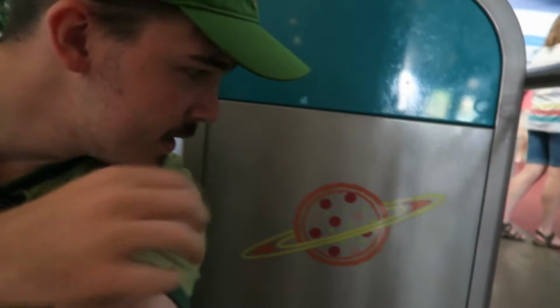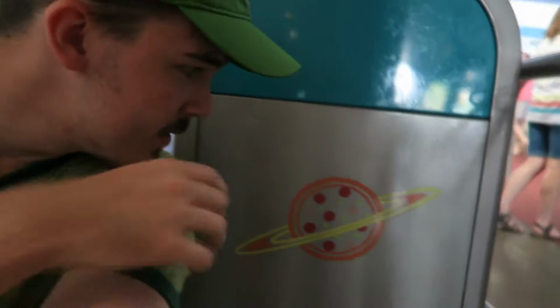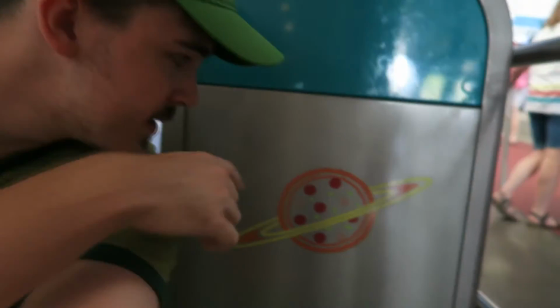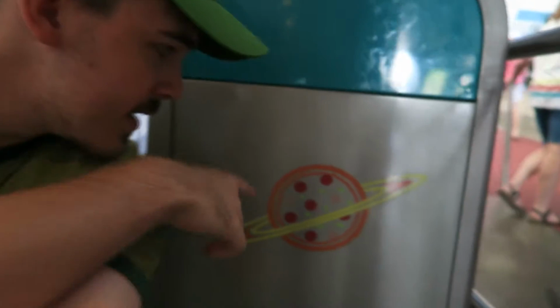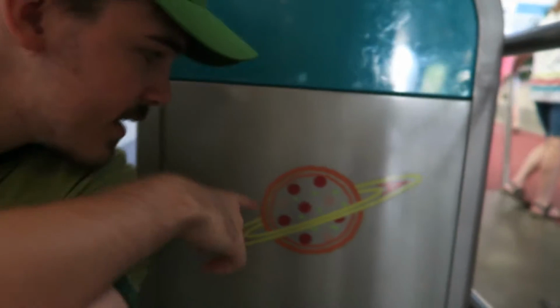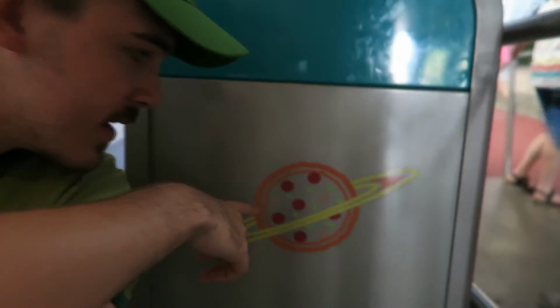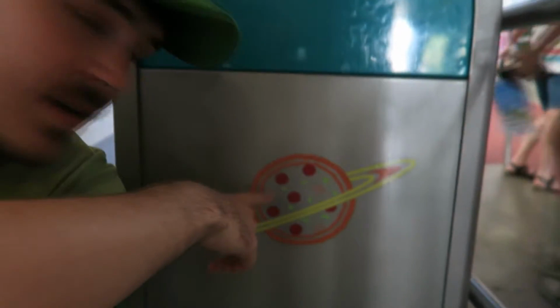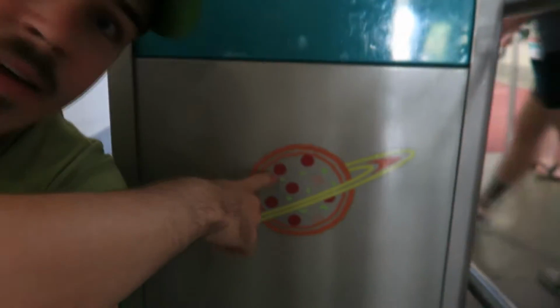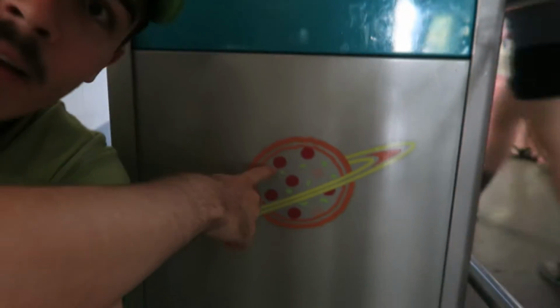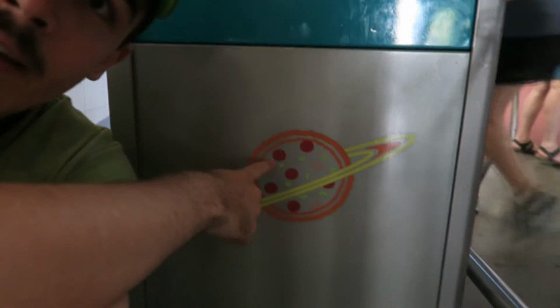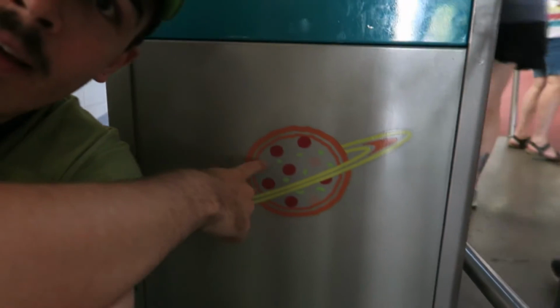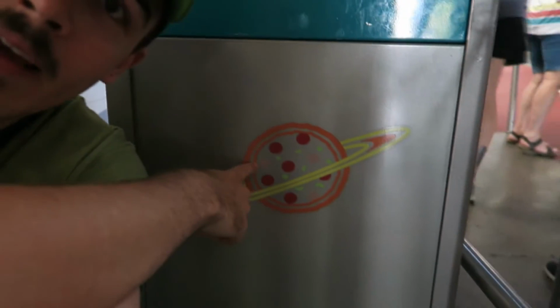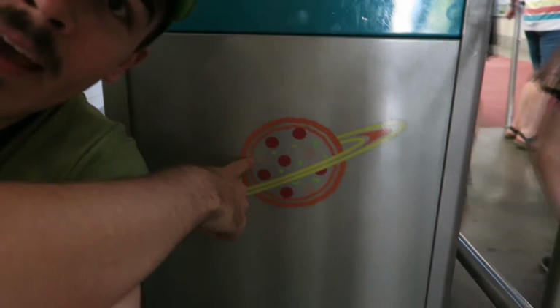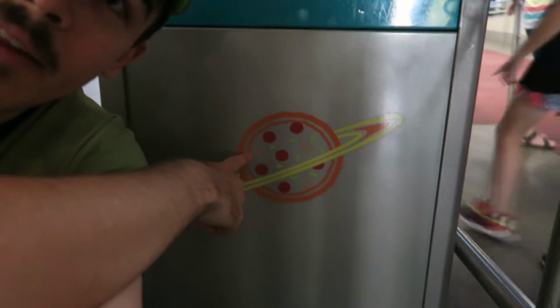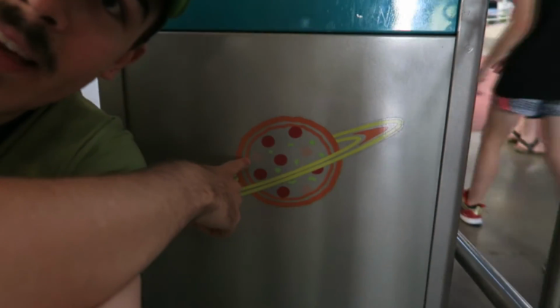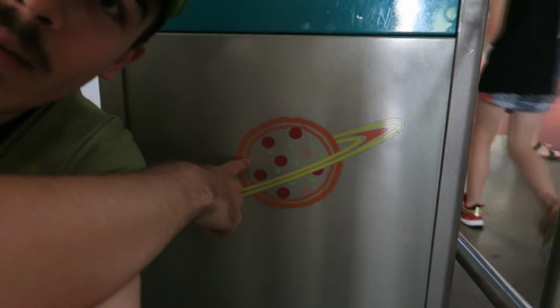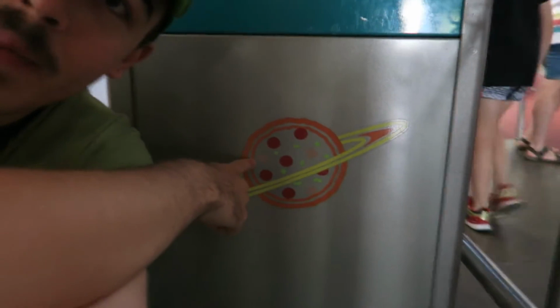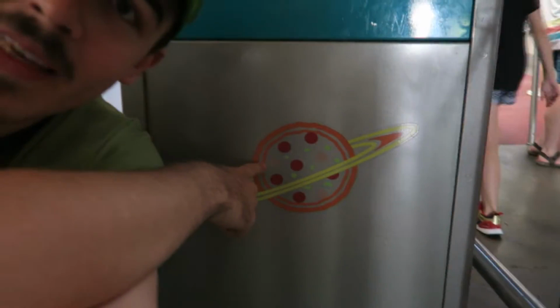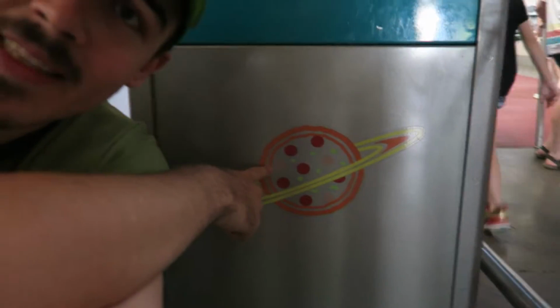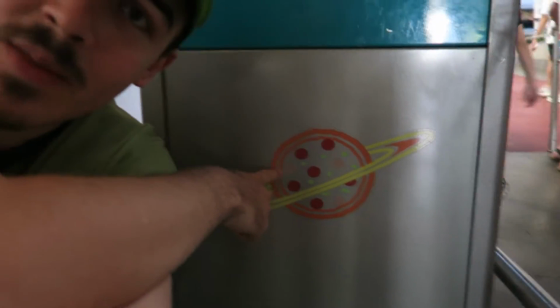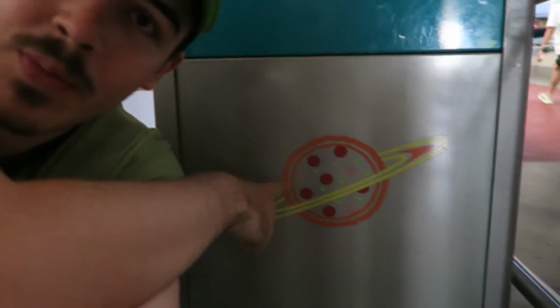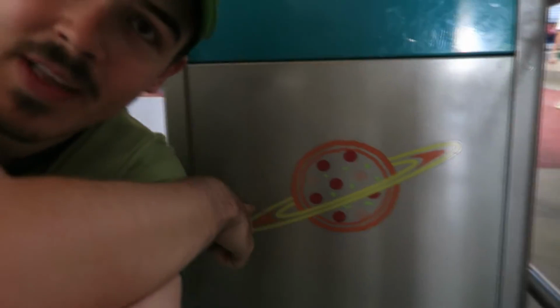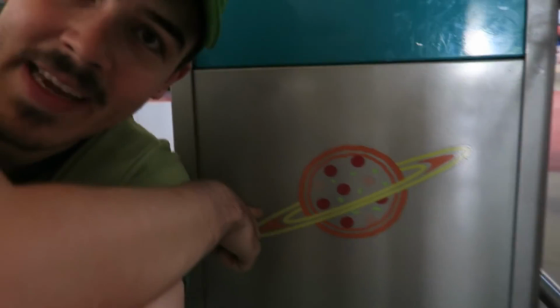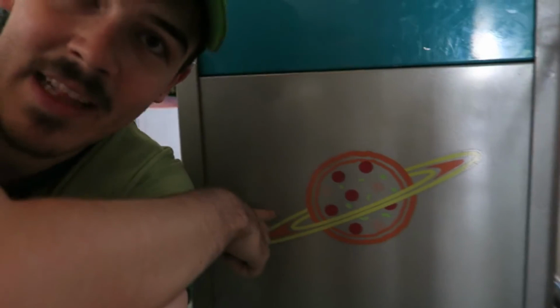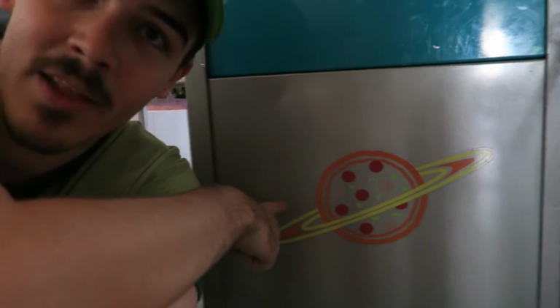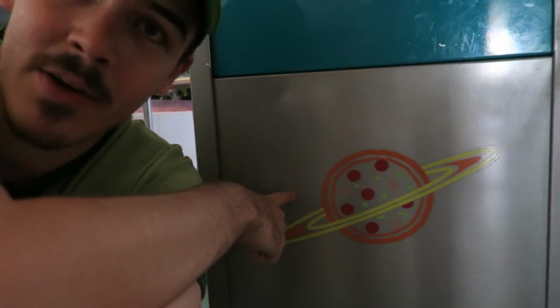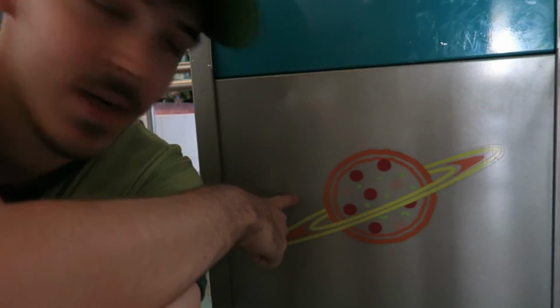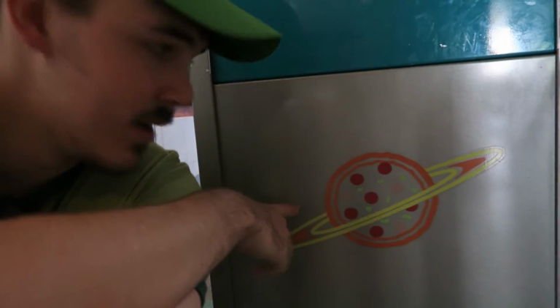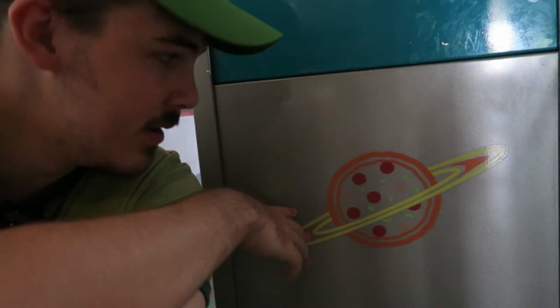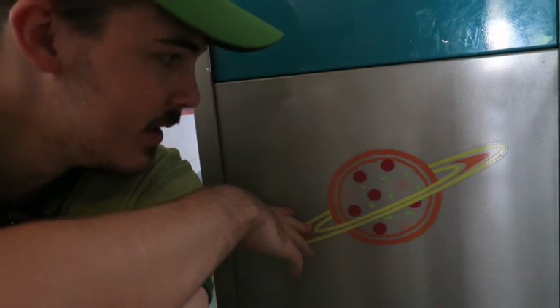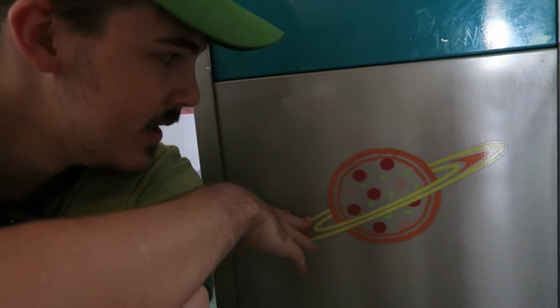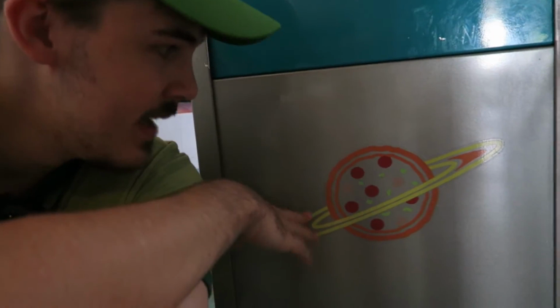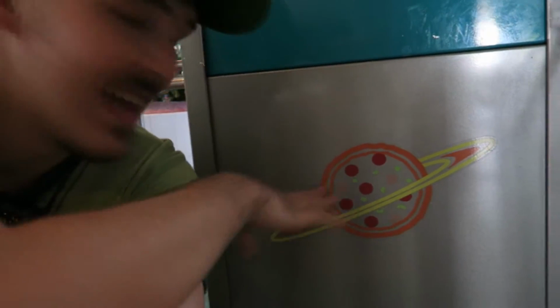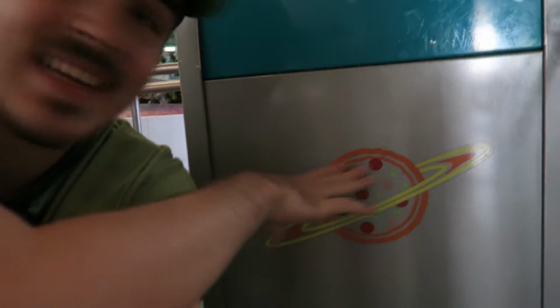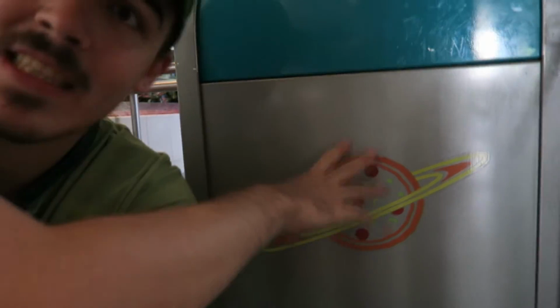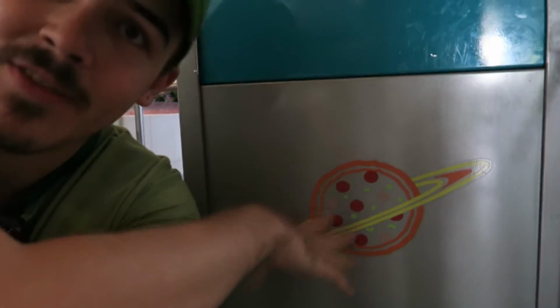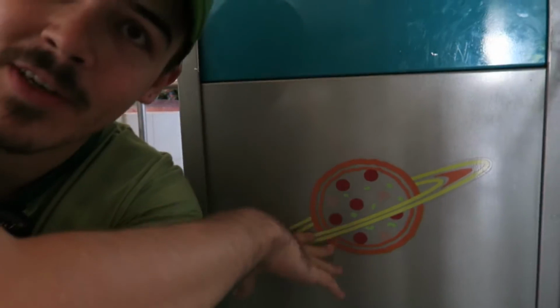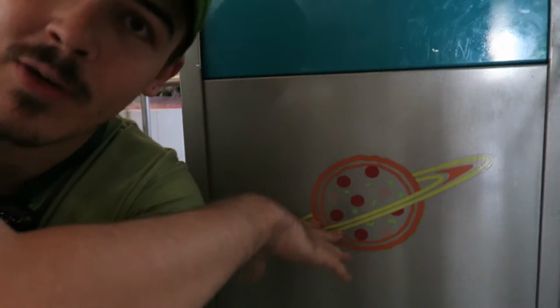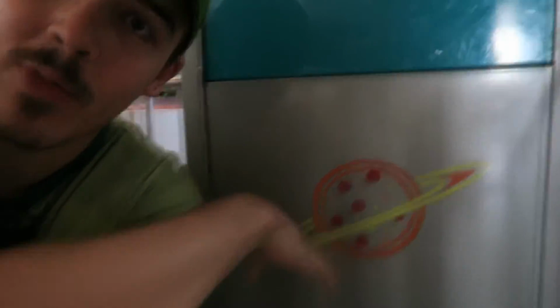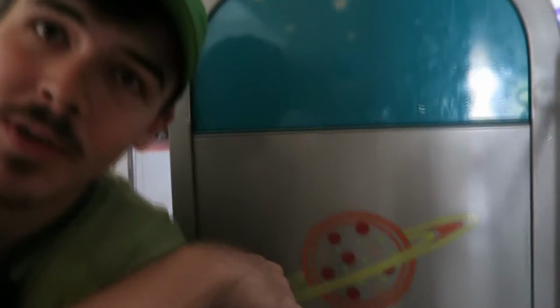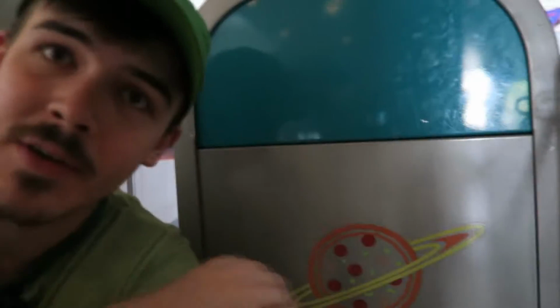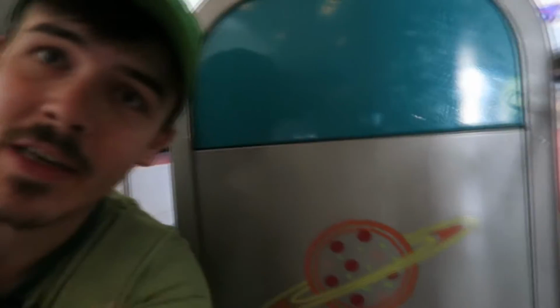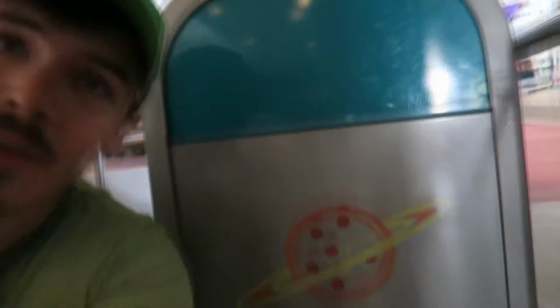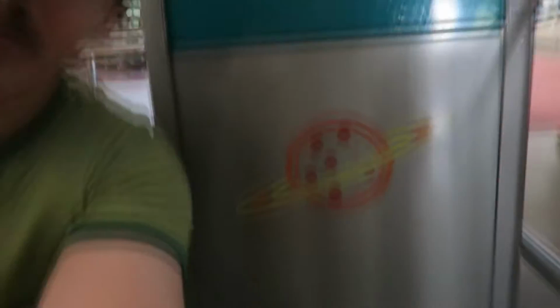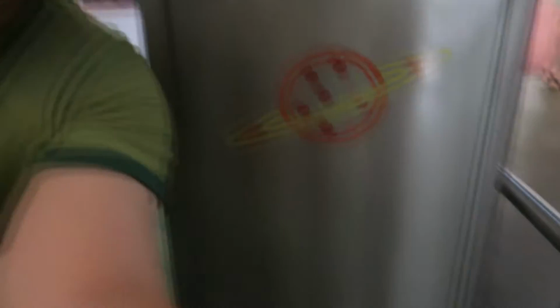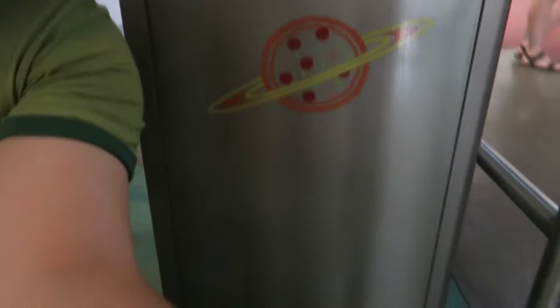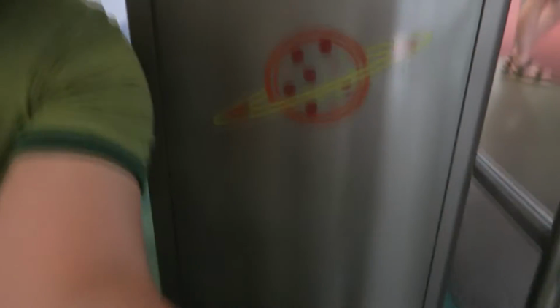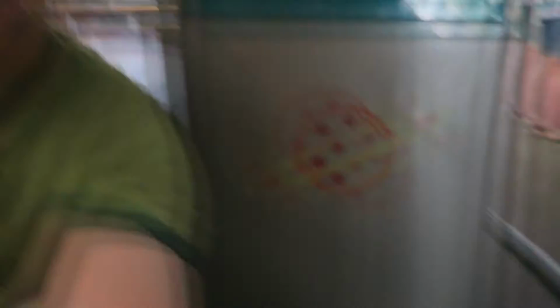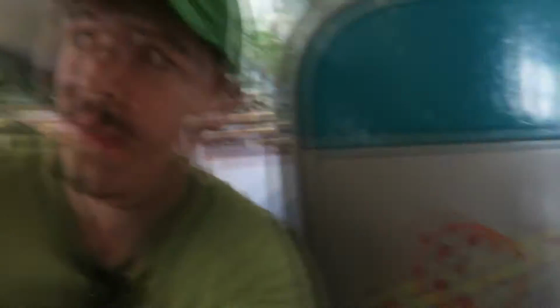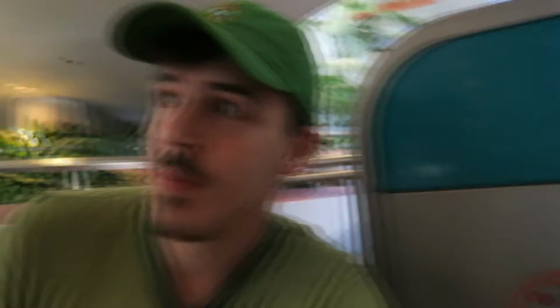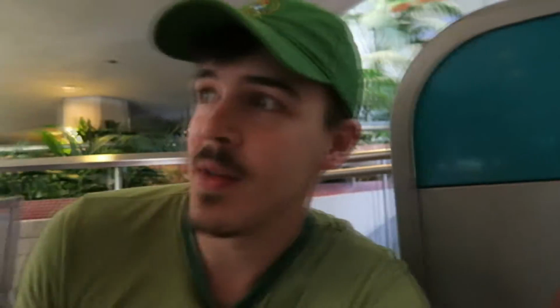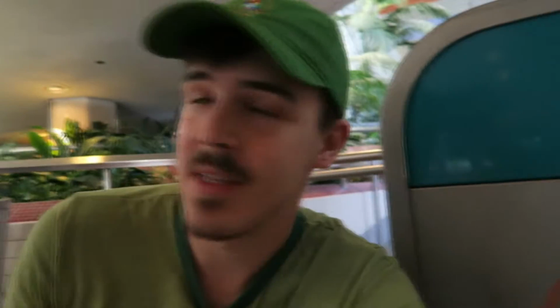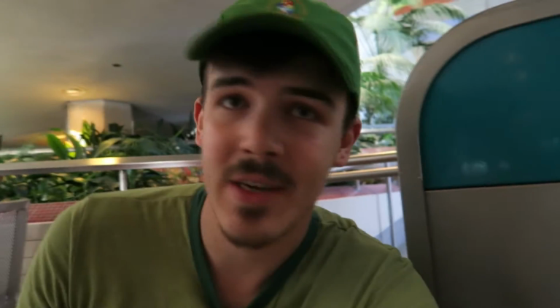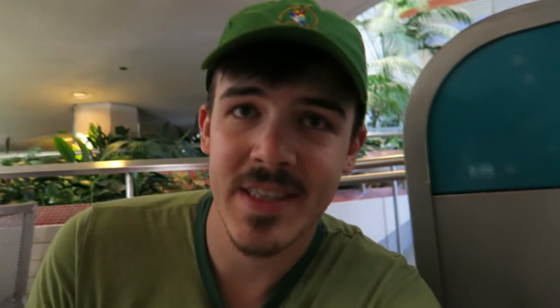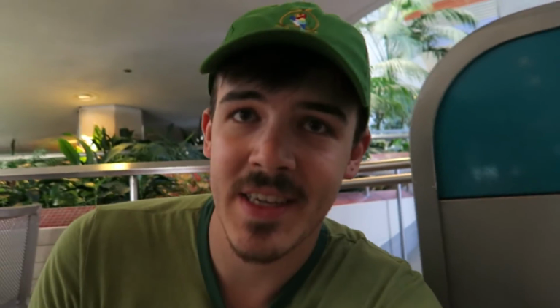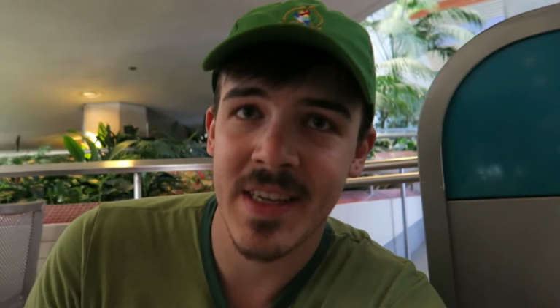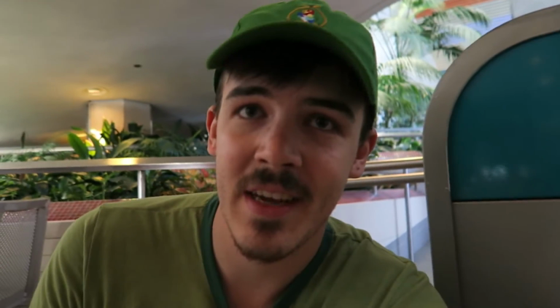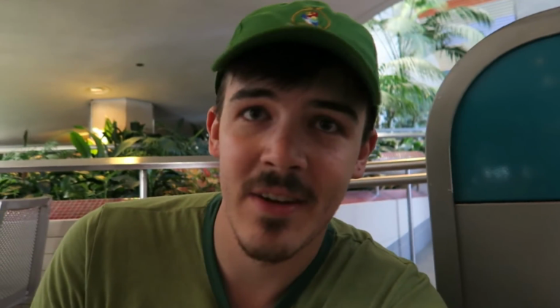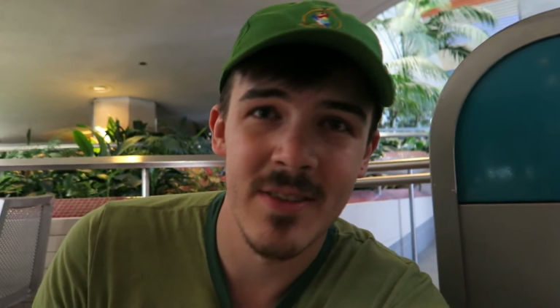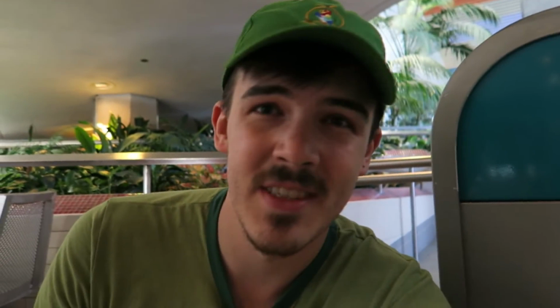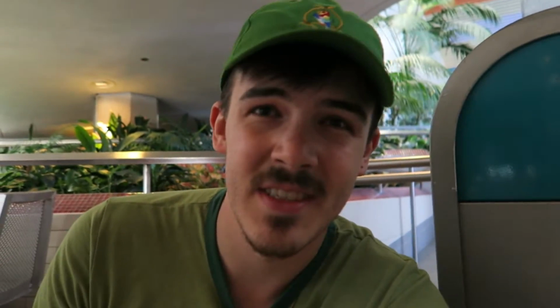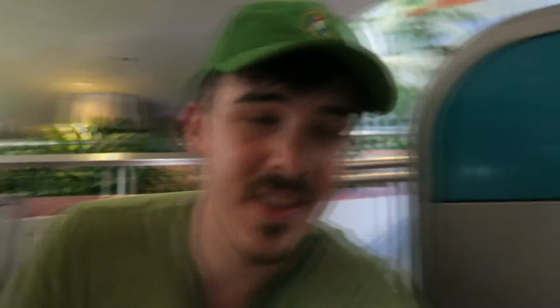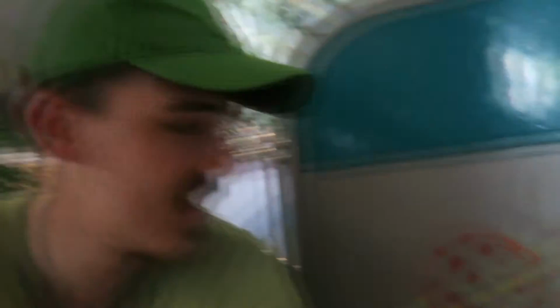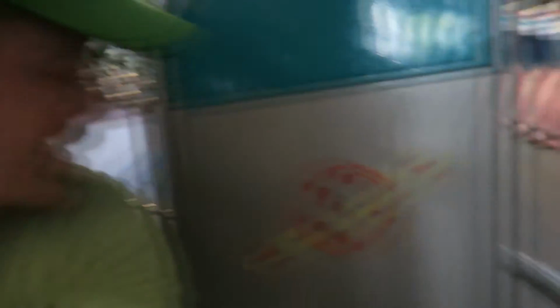Here's the Alien Pizza Planet logo — I think it's a very cool logo. Plain trash can, I don't know, six.